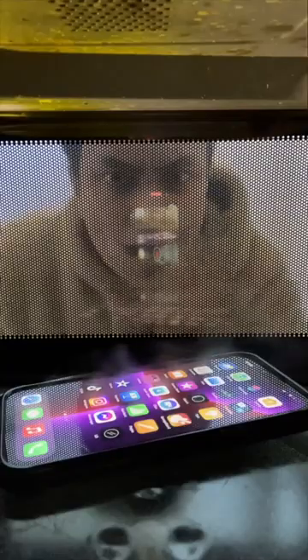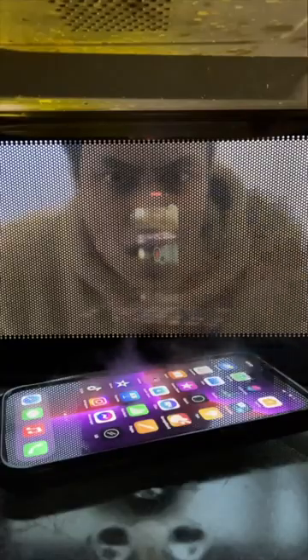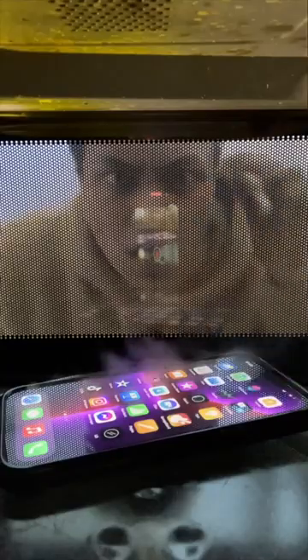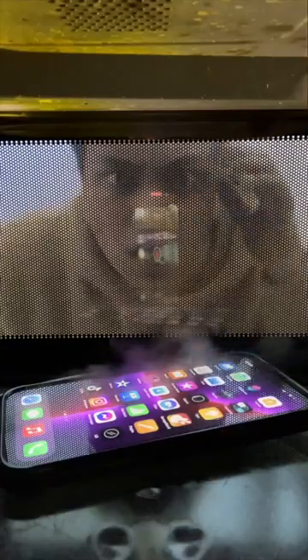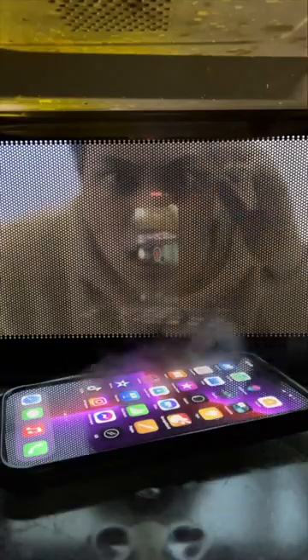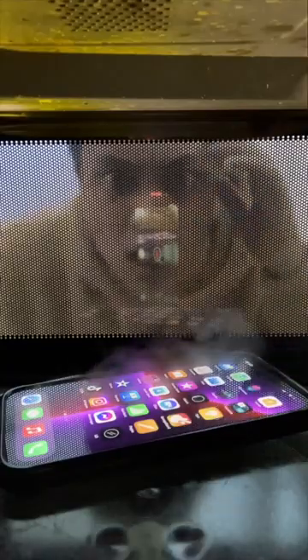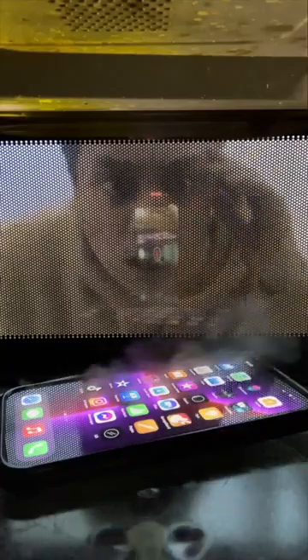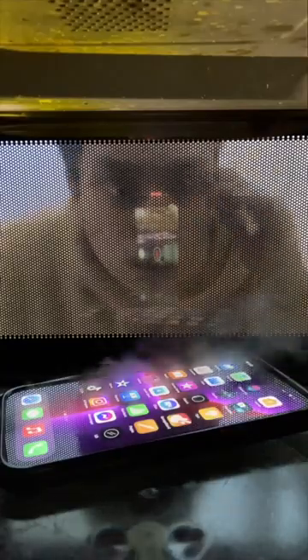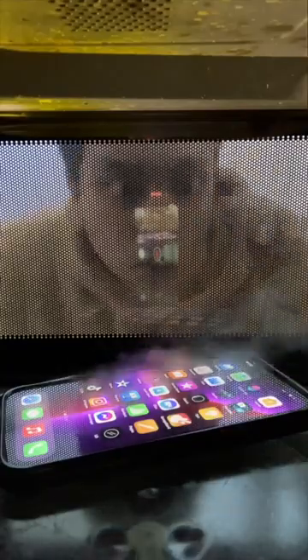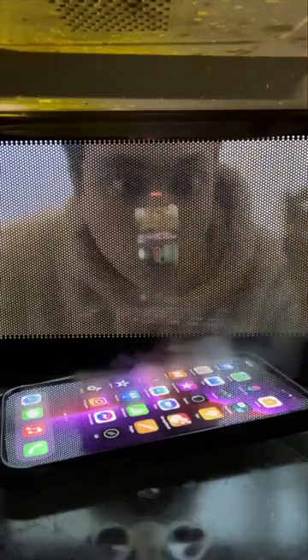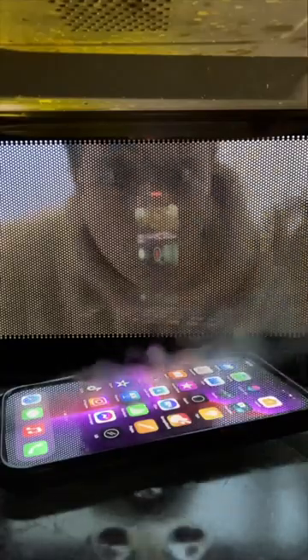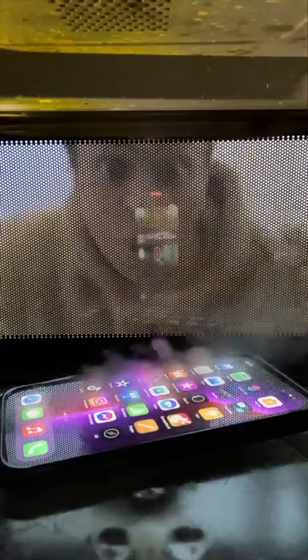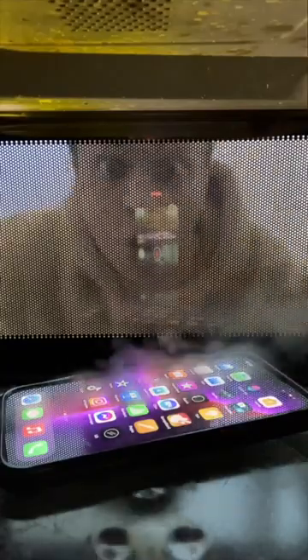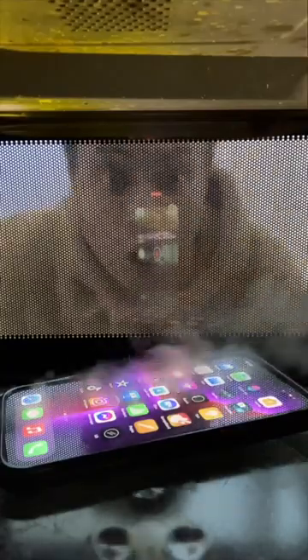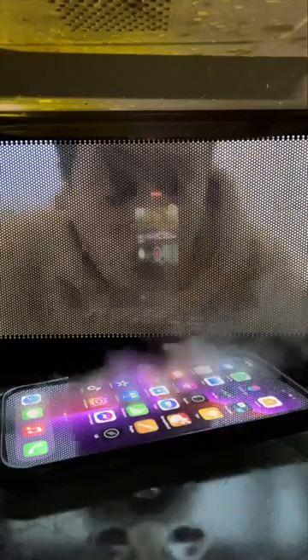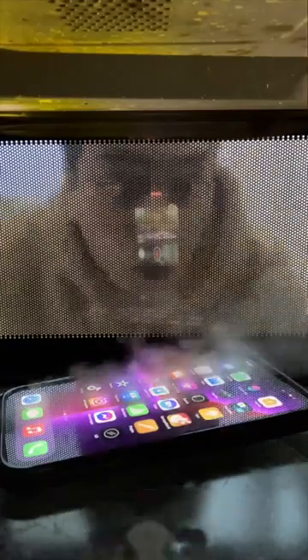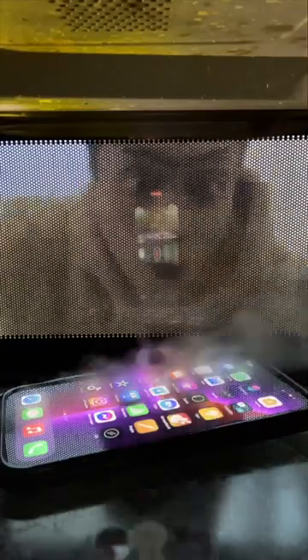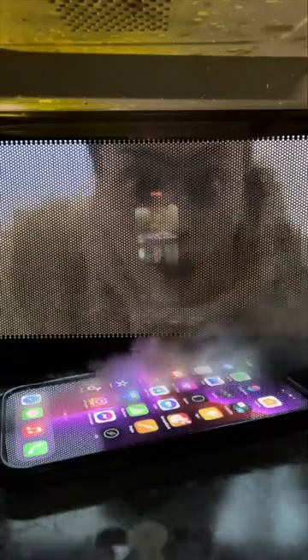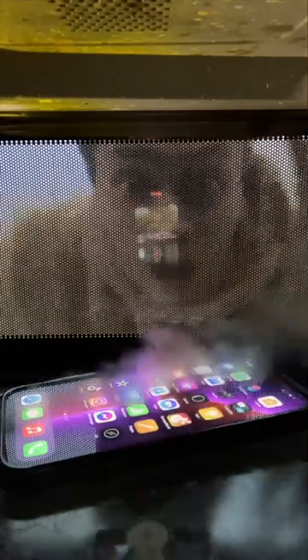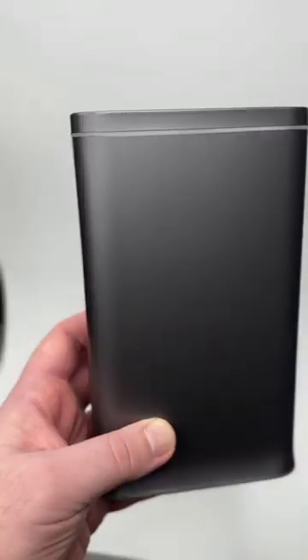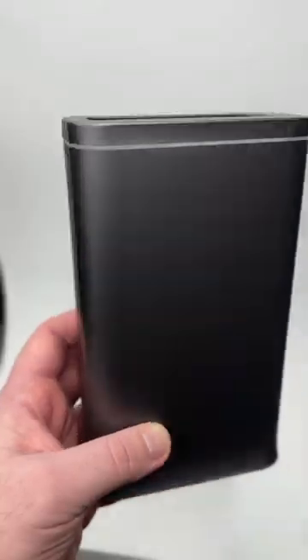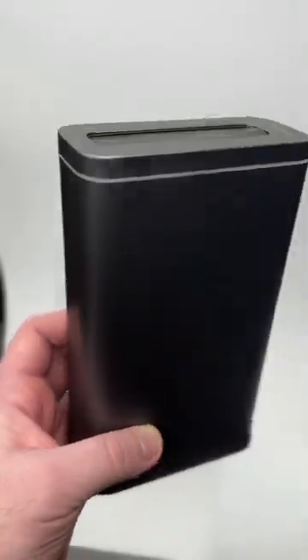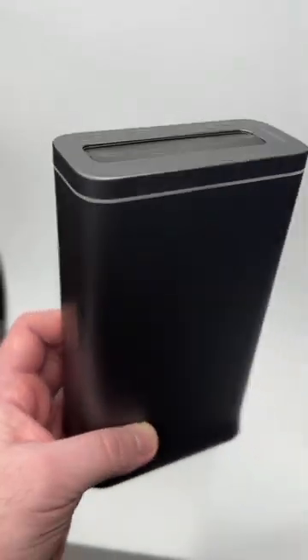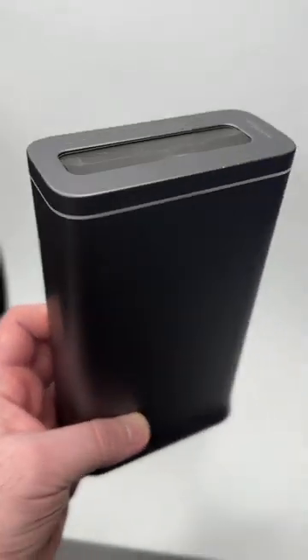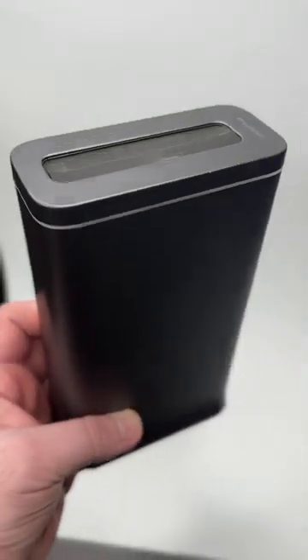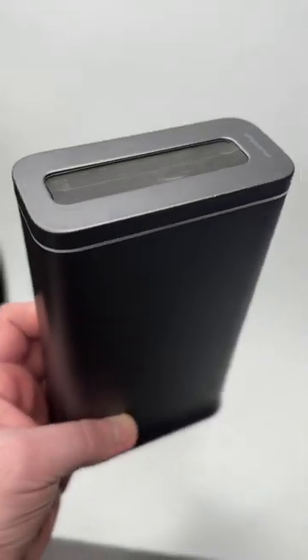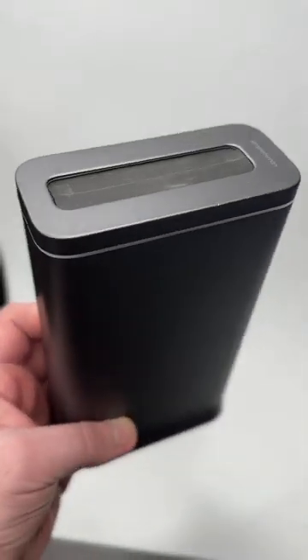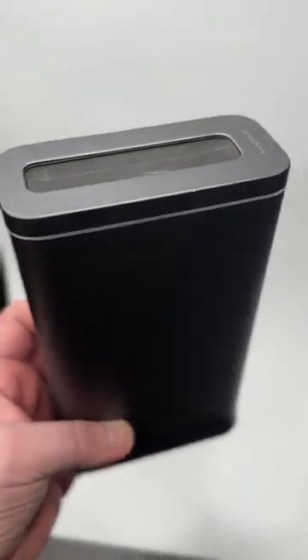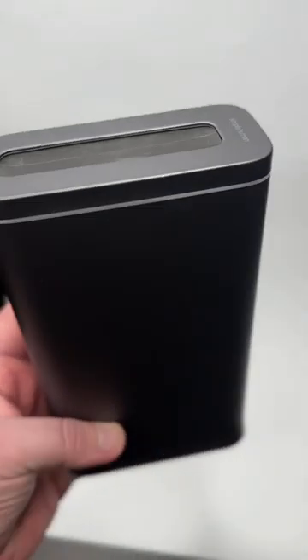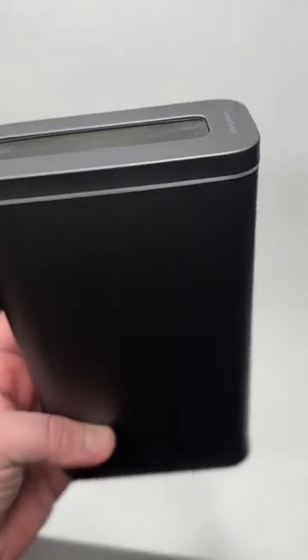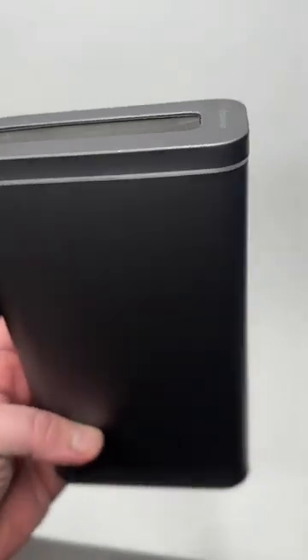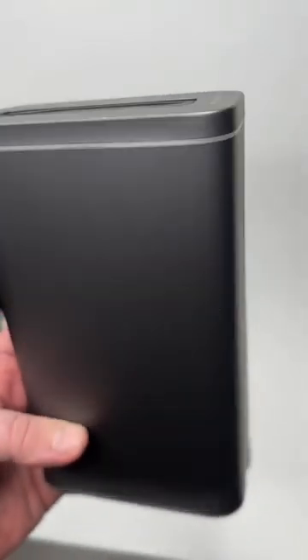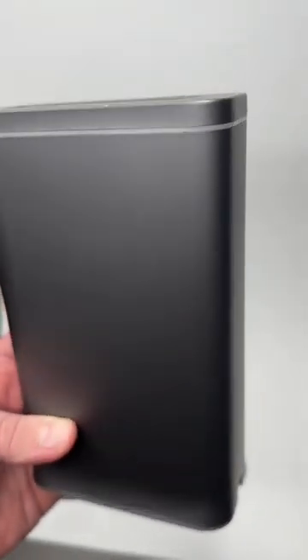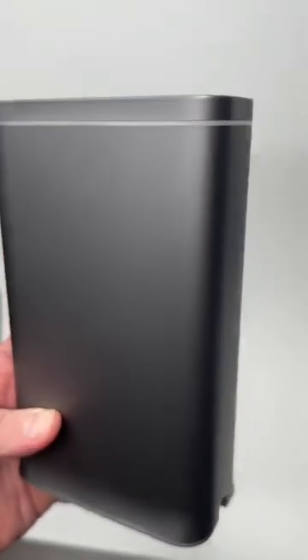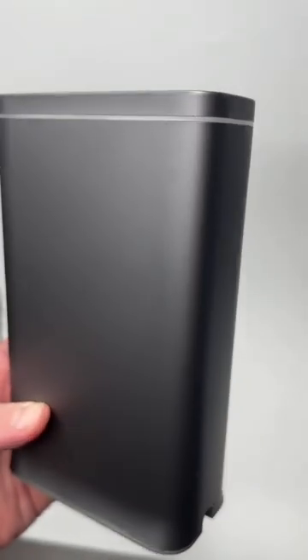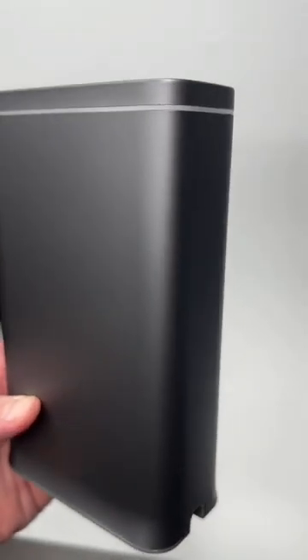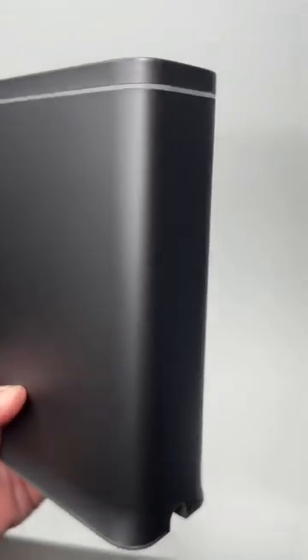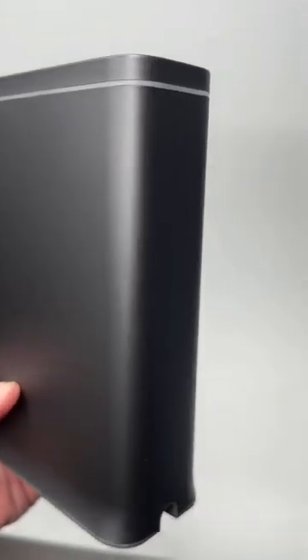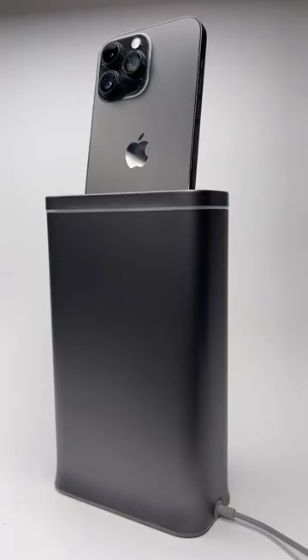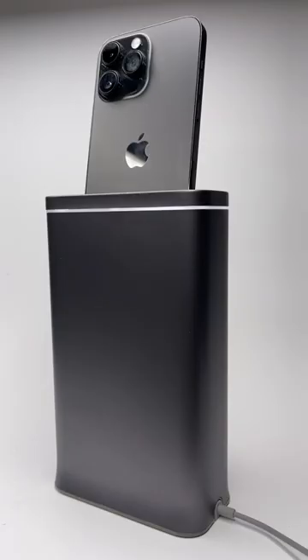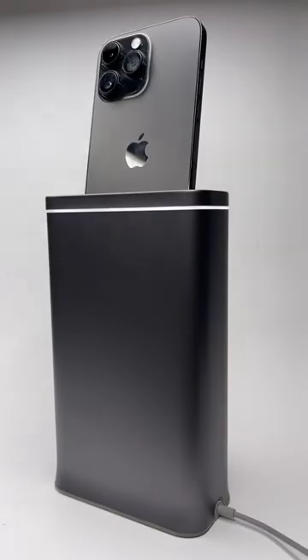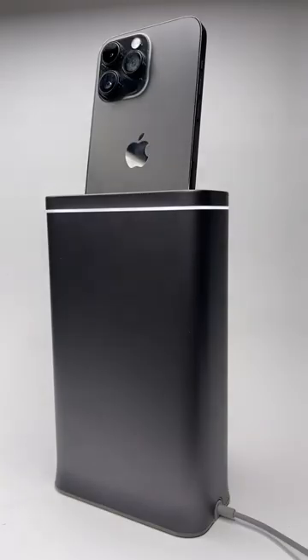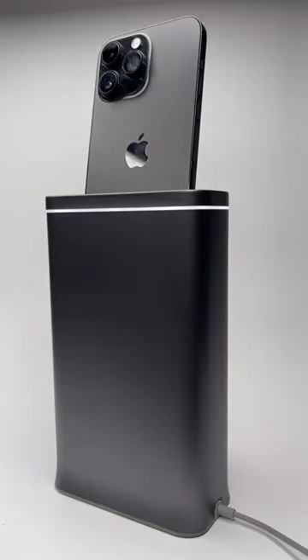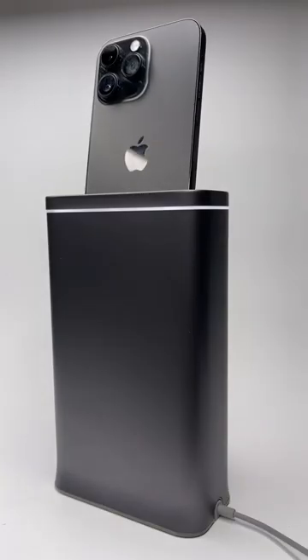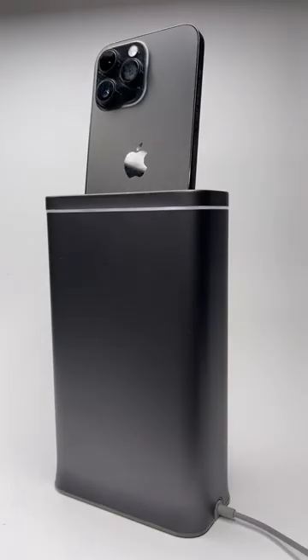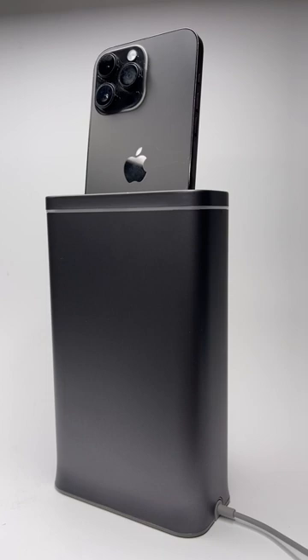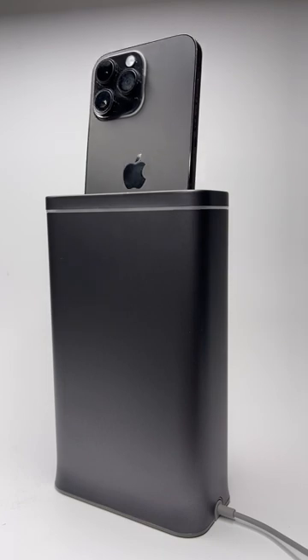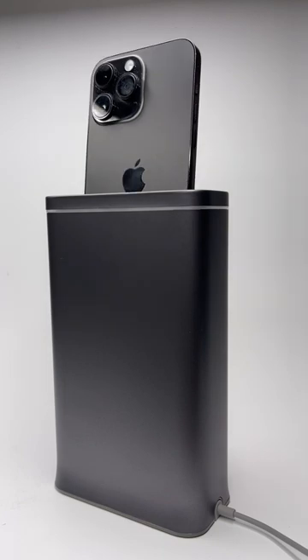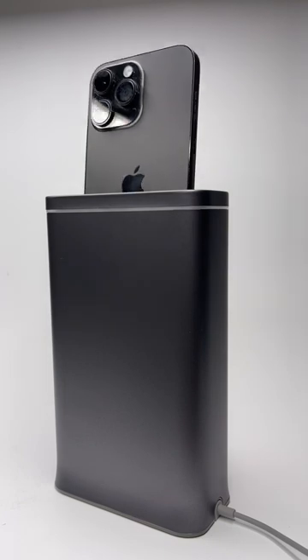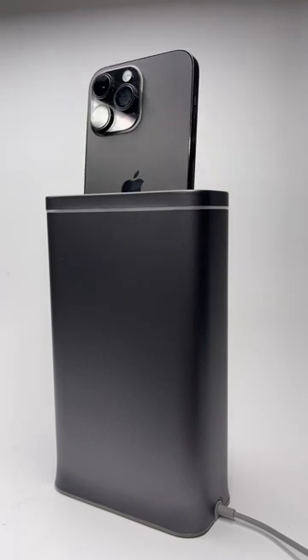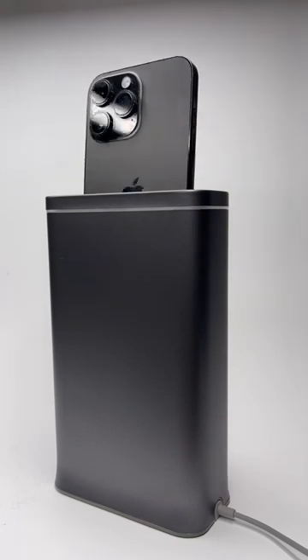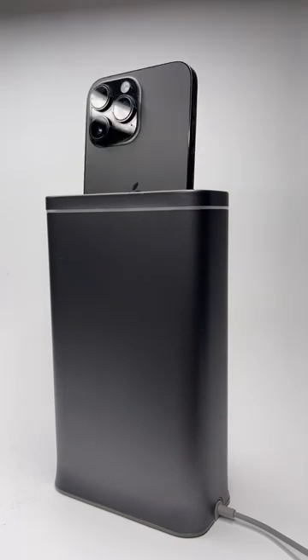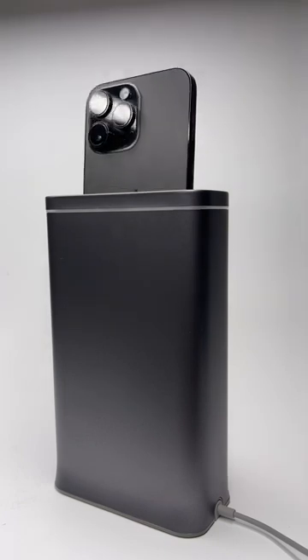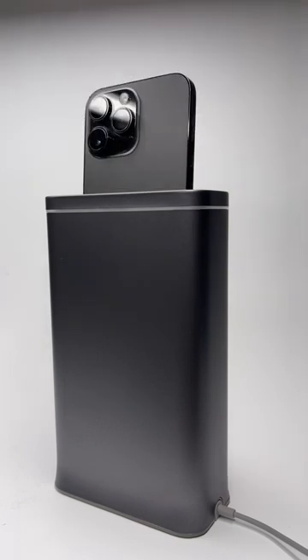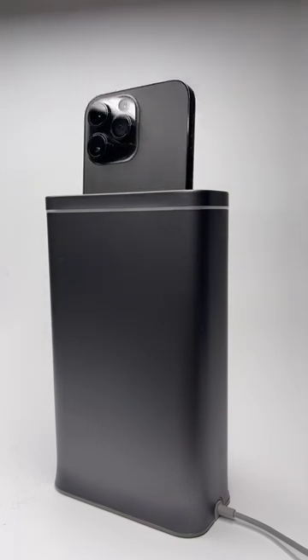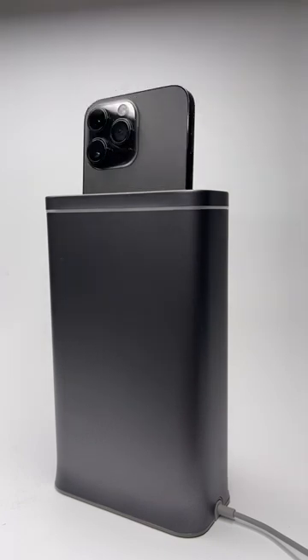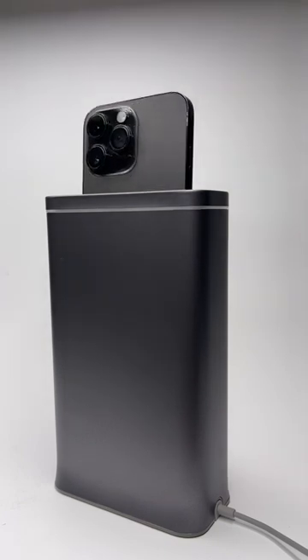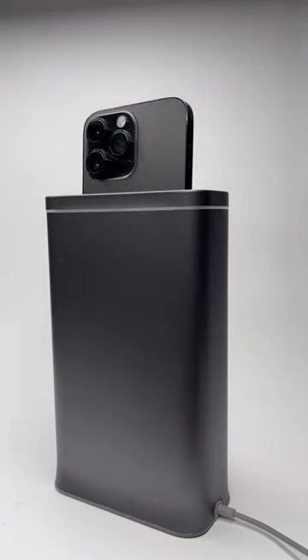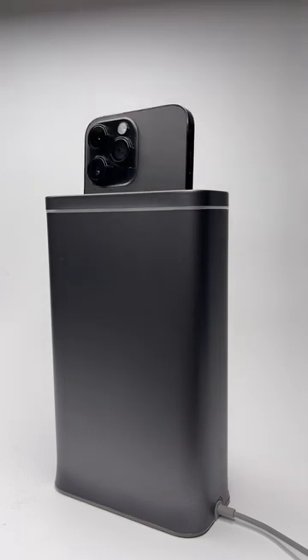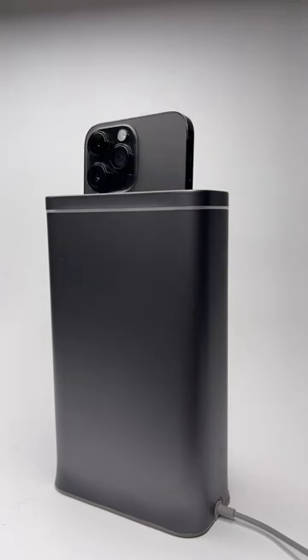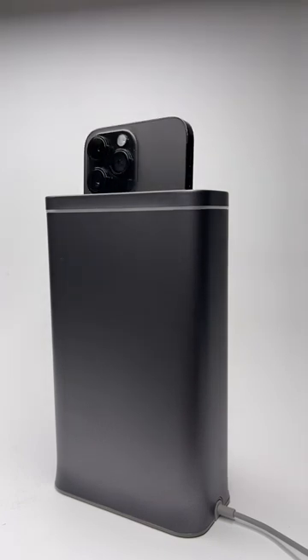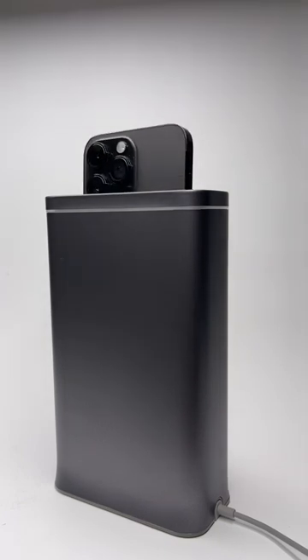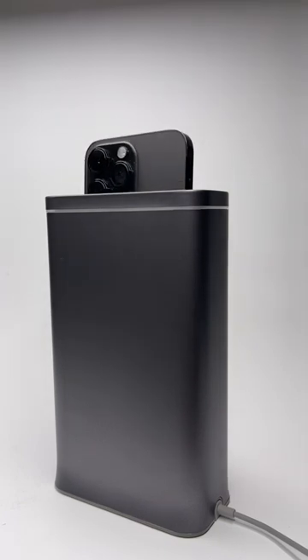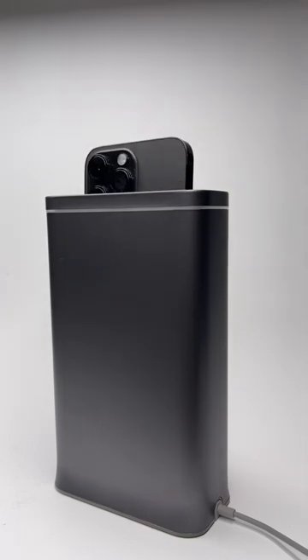Instead of microwaving your phone, do this. It's a phone toaster that's actually a UV-C sanitizer.